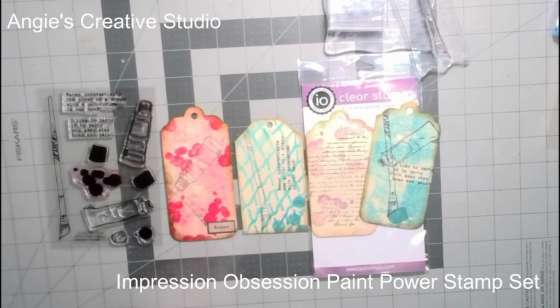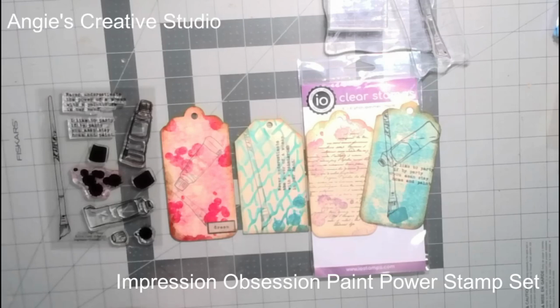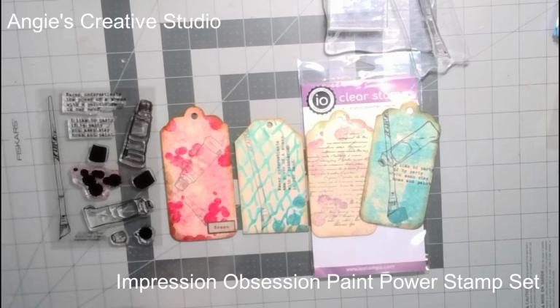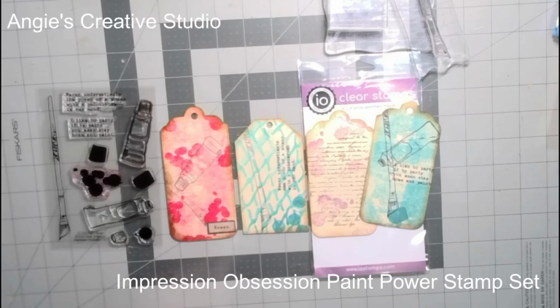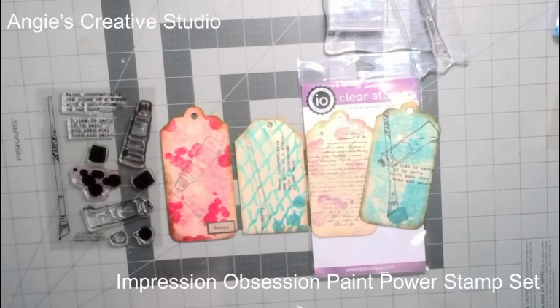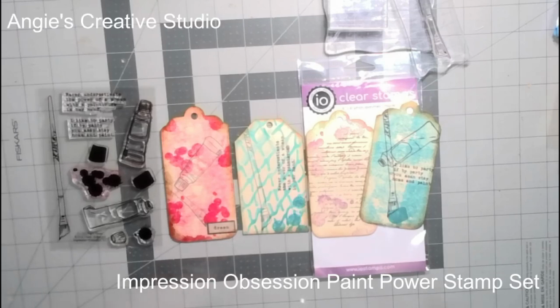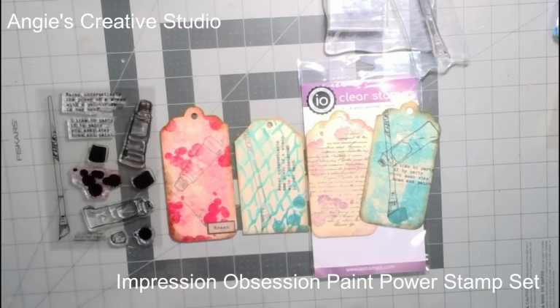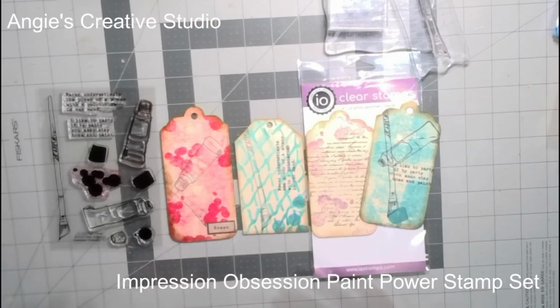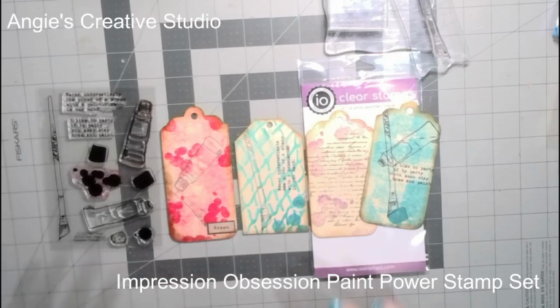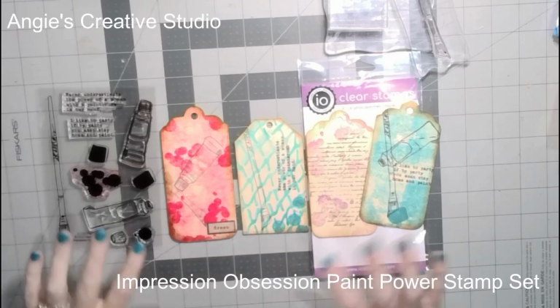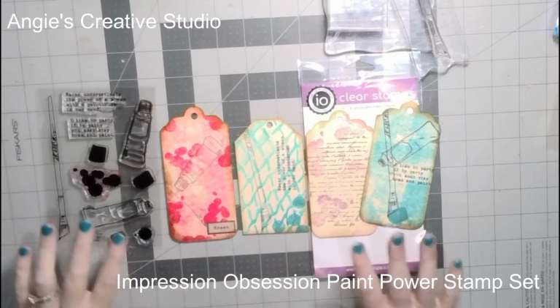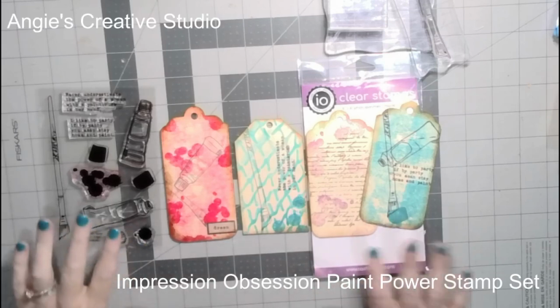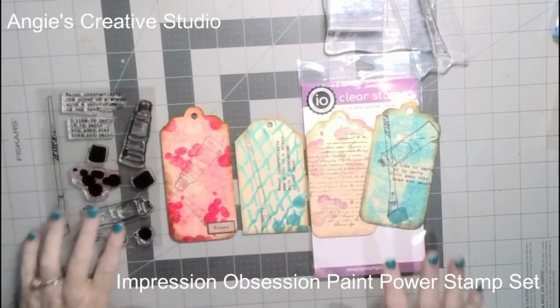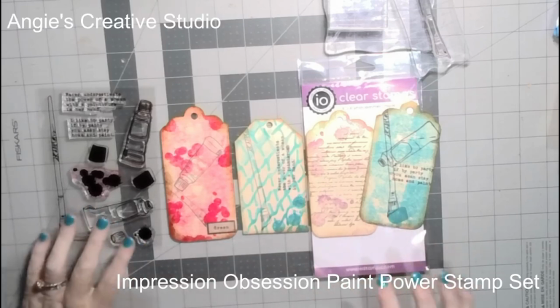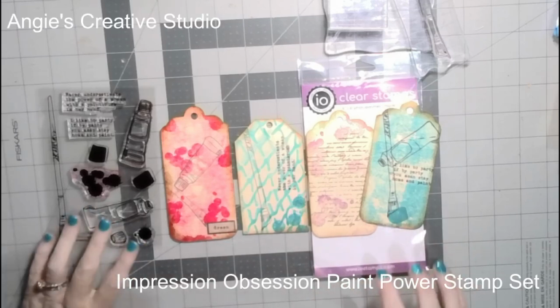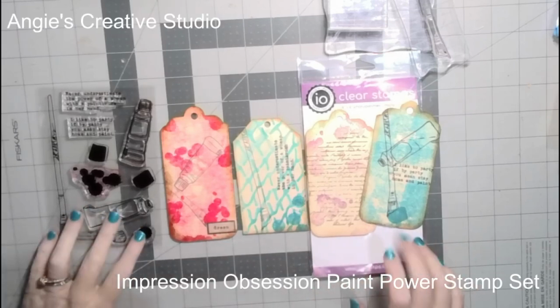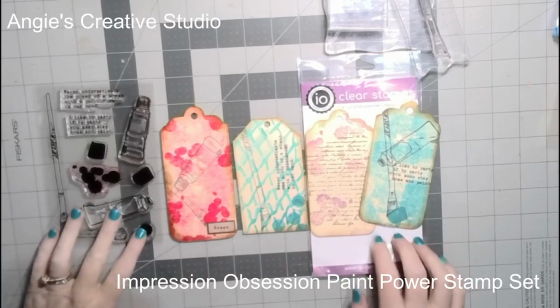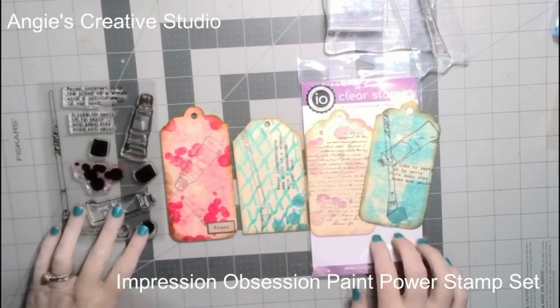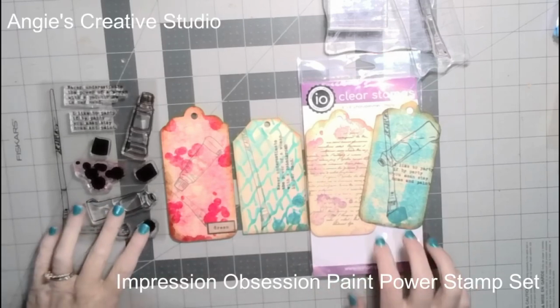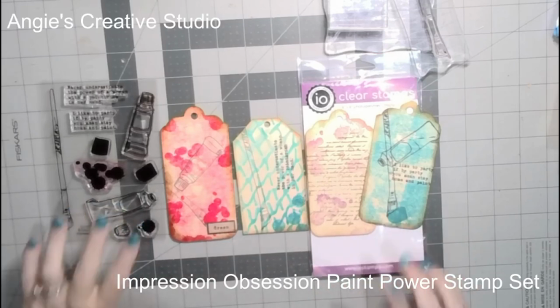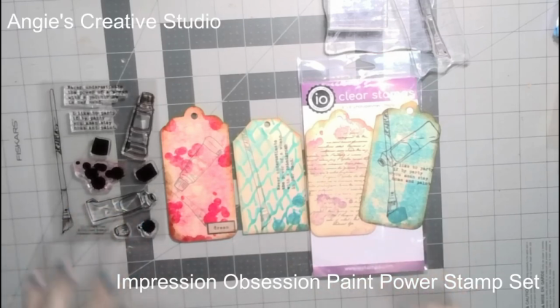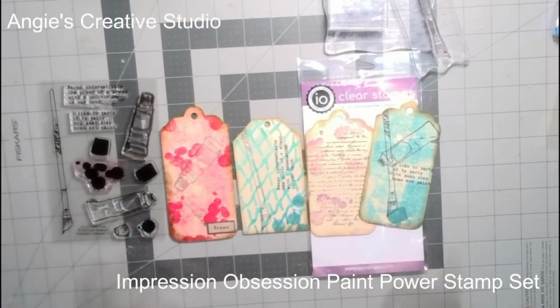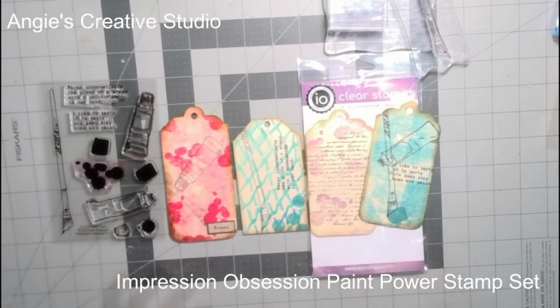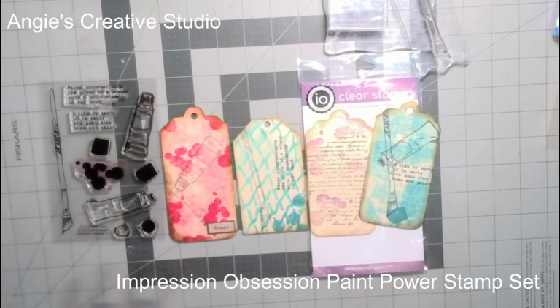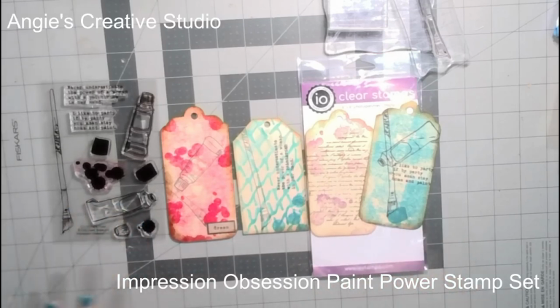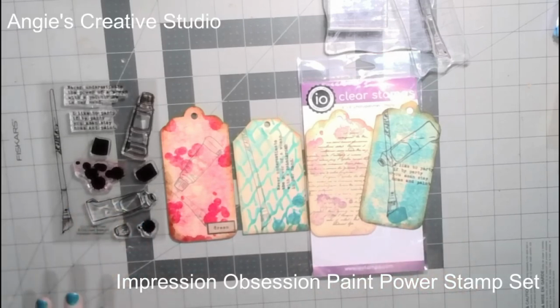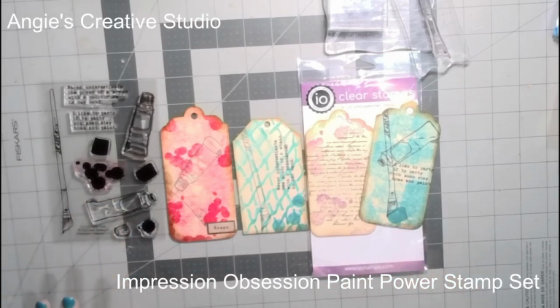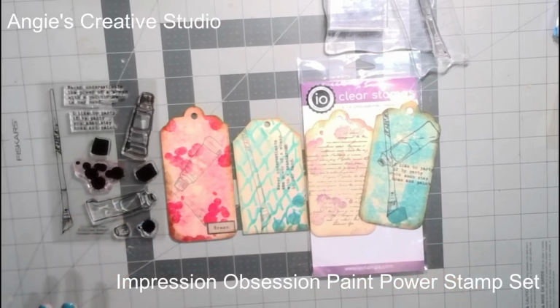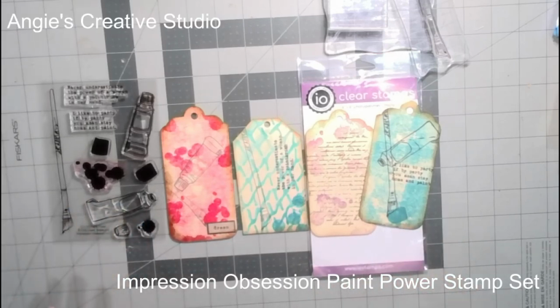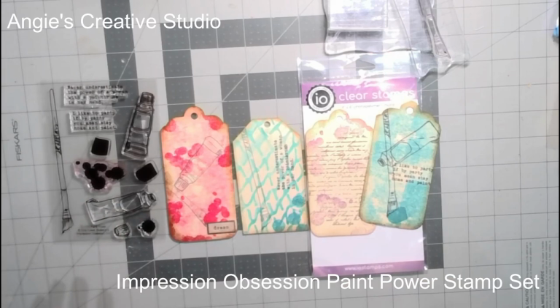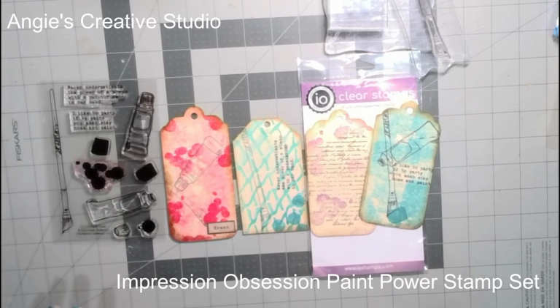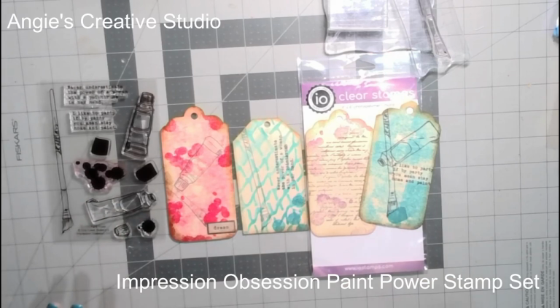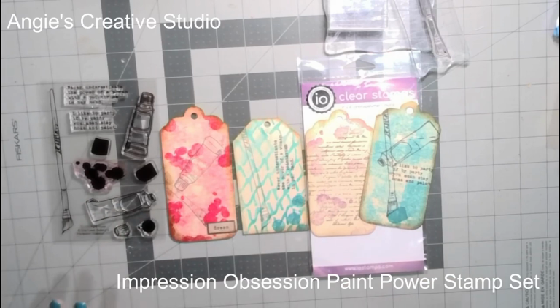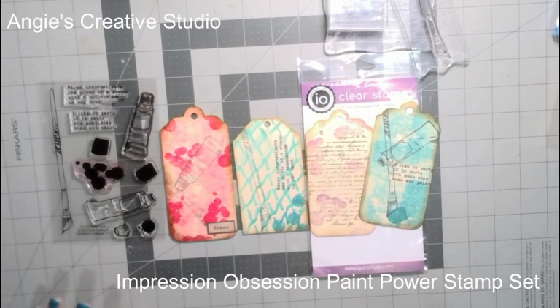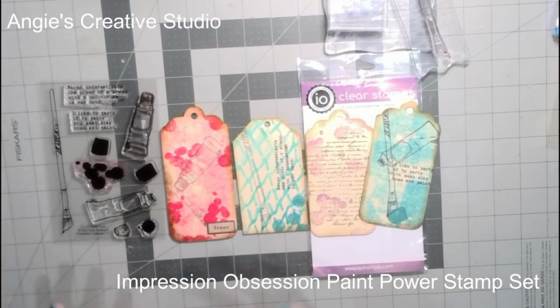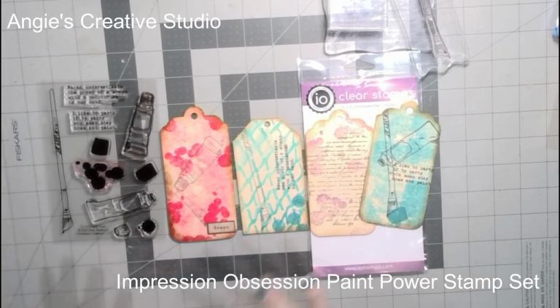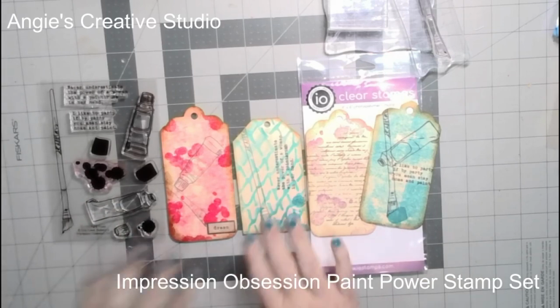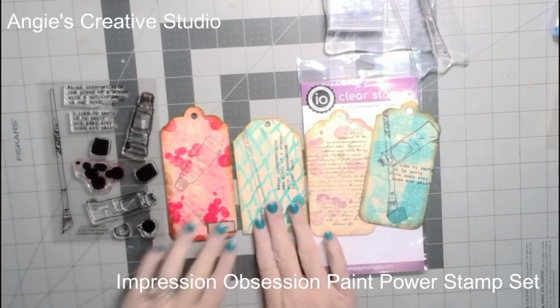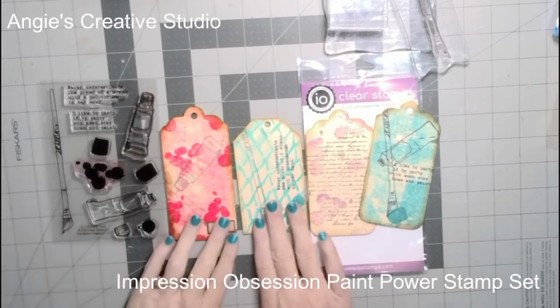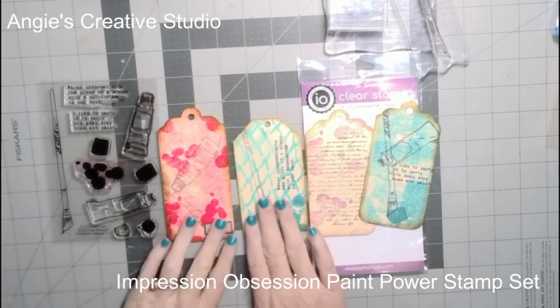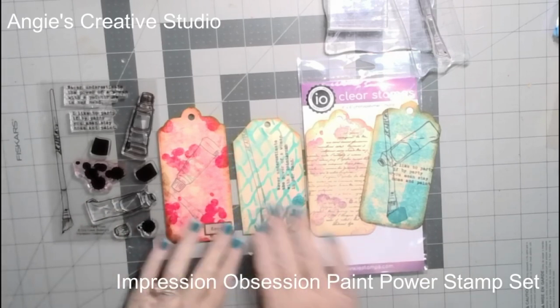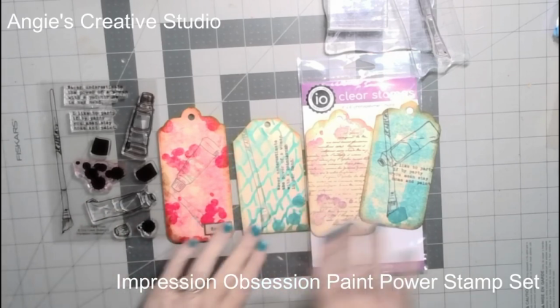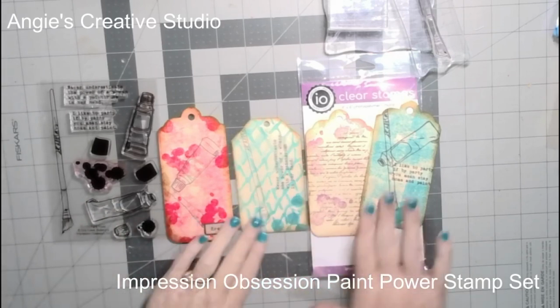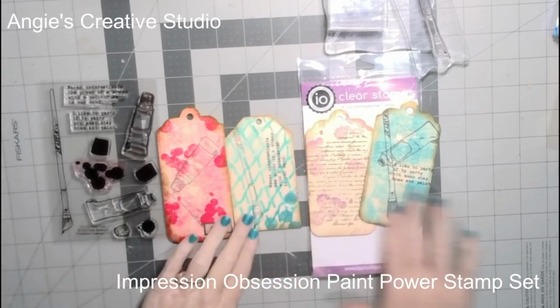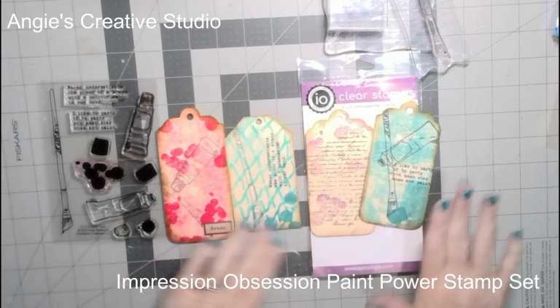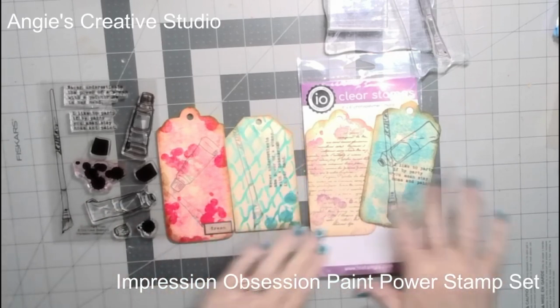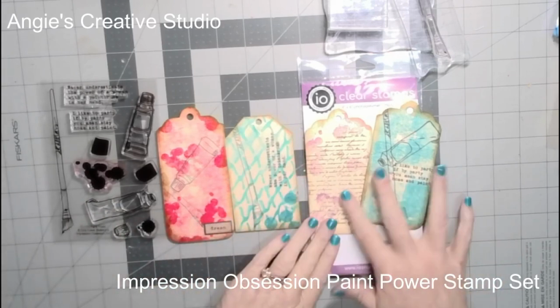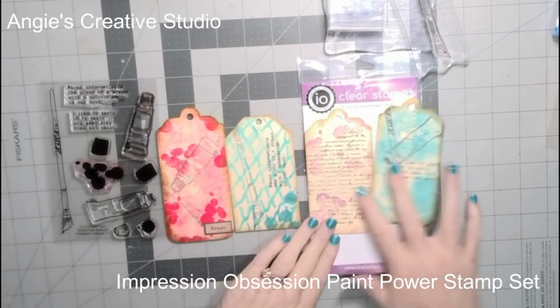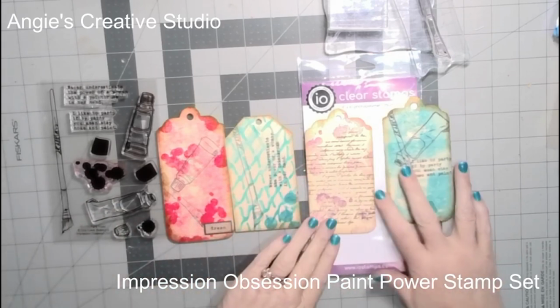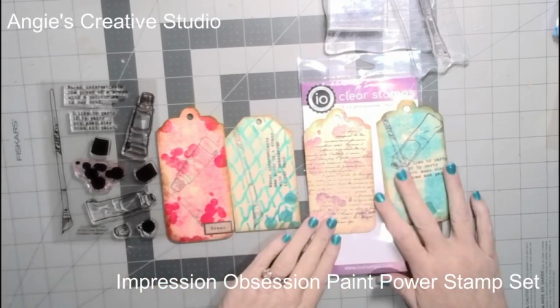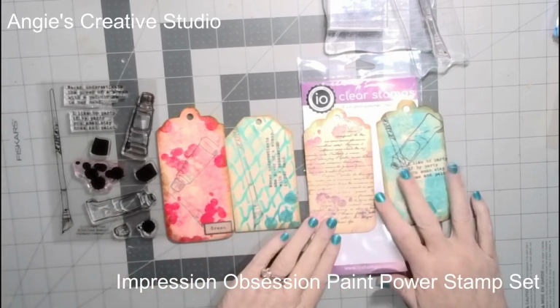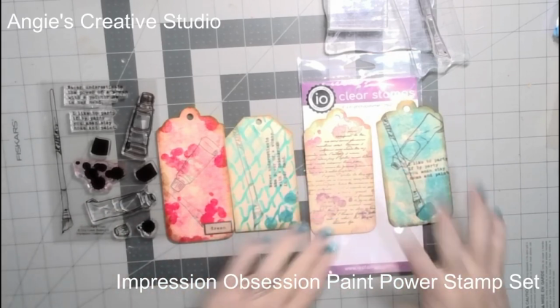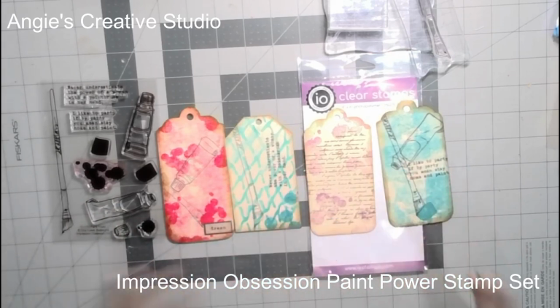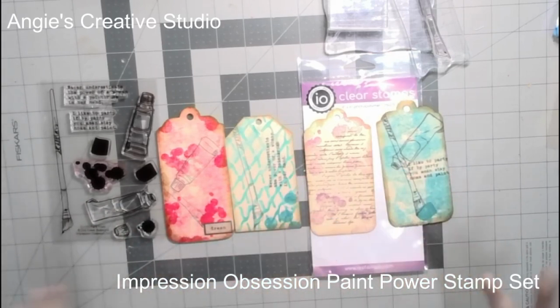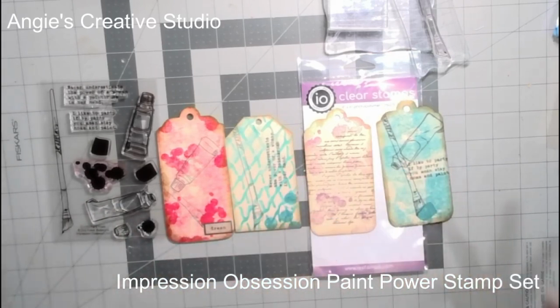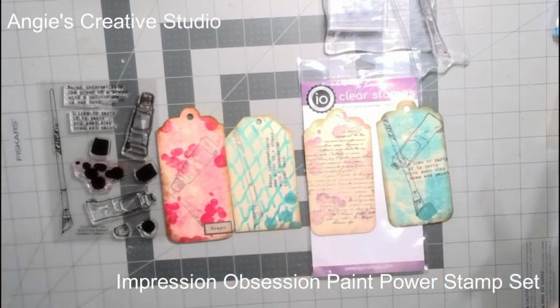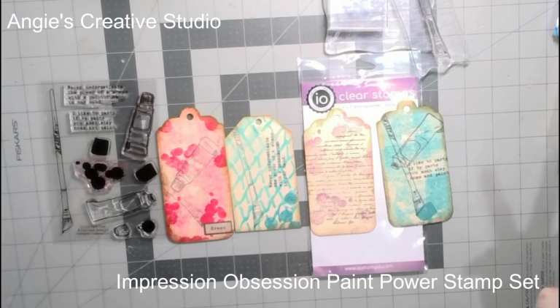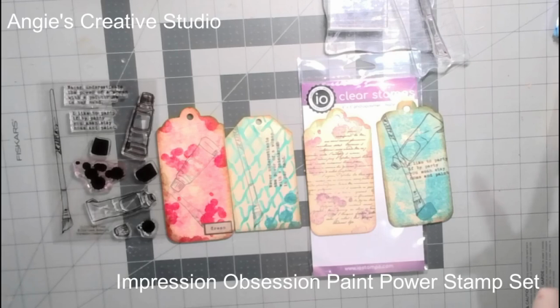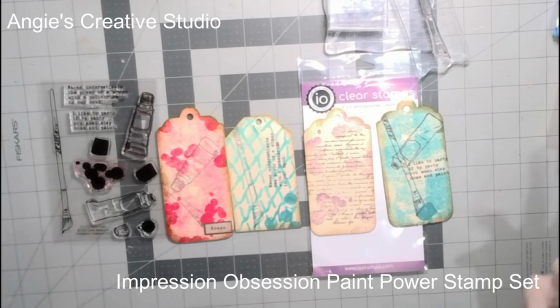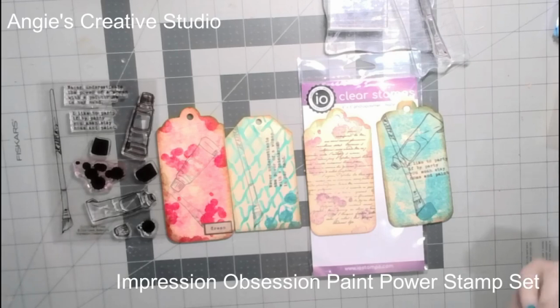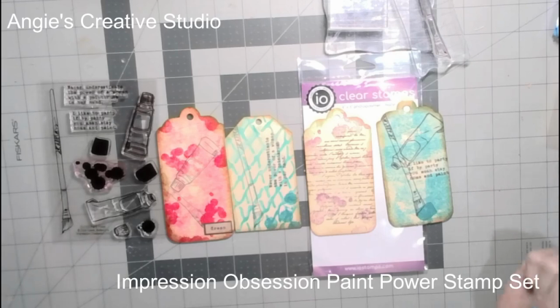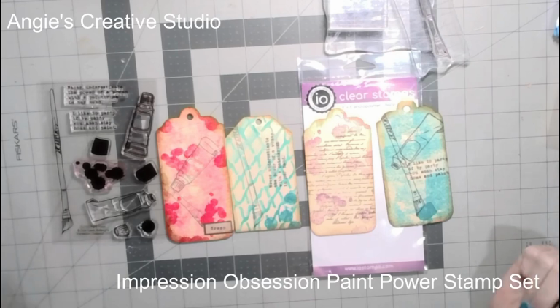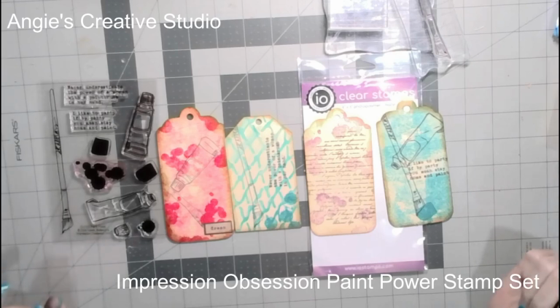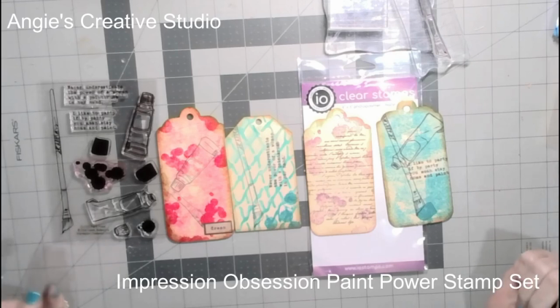Hello, welcome back to Angie's Script Studio. I'm Angie, and today we are going to do tags for junk journaling, since that's what I've been into.